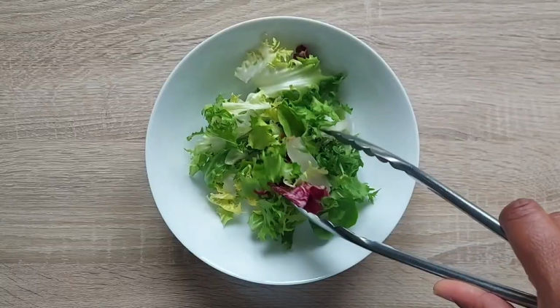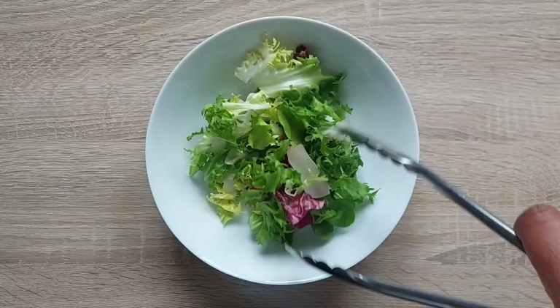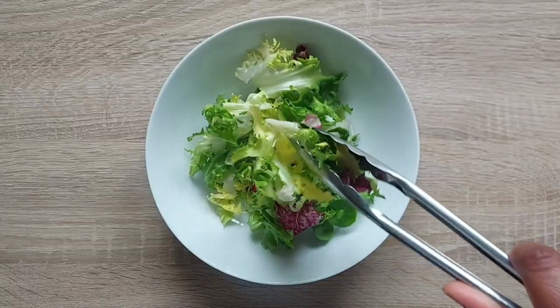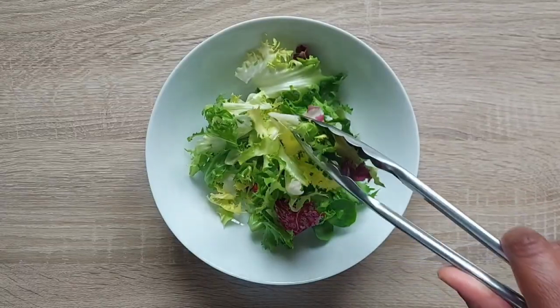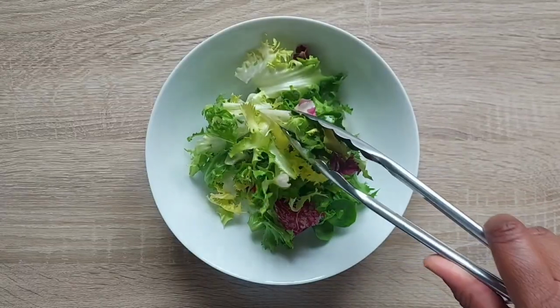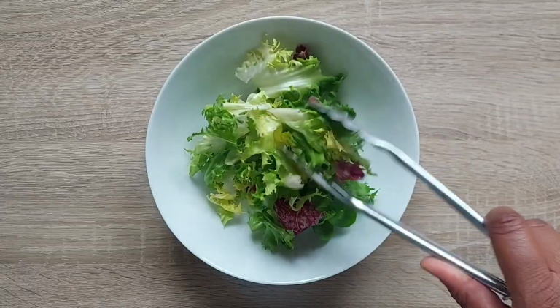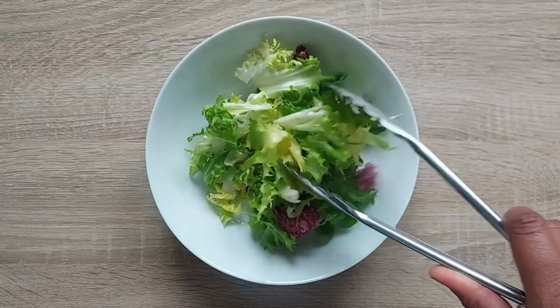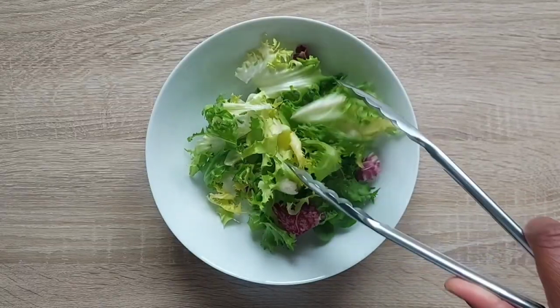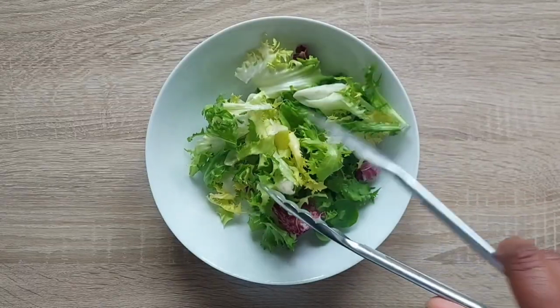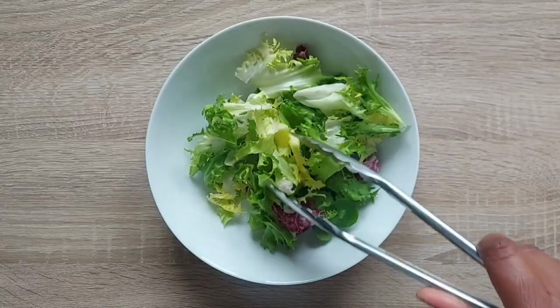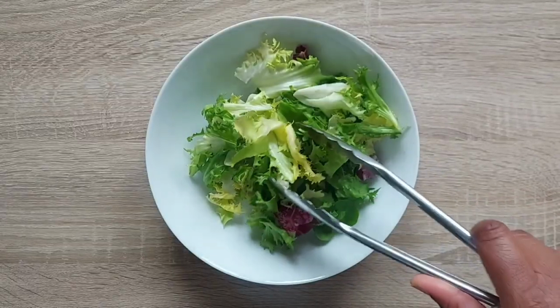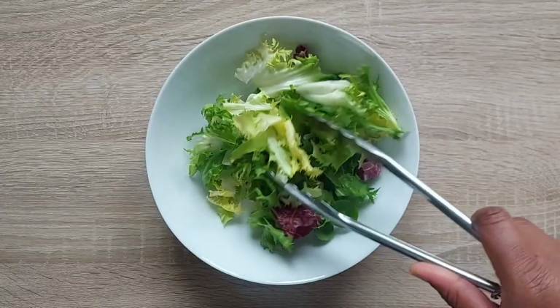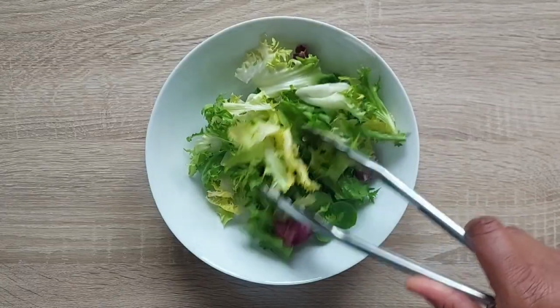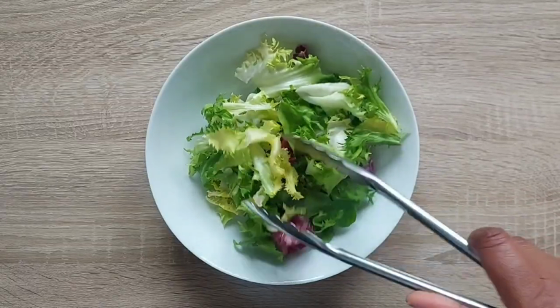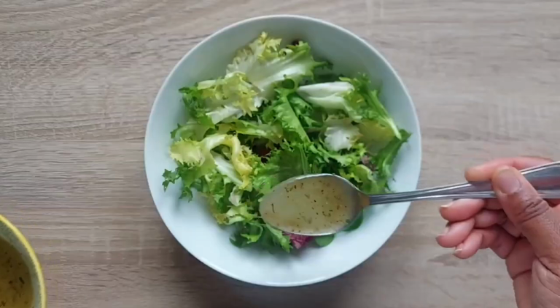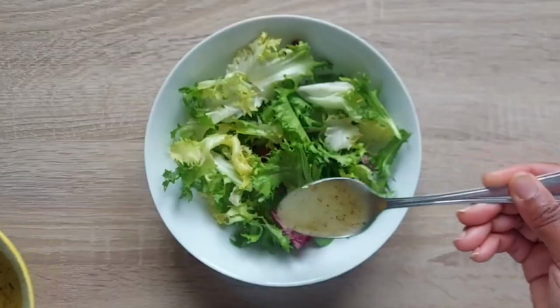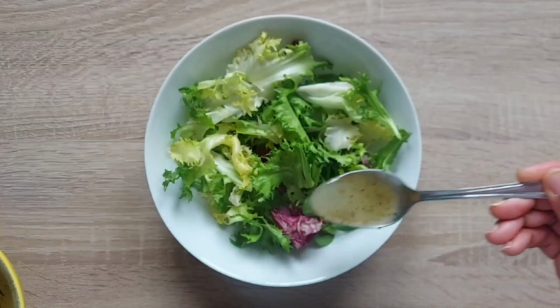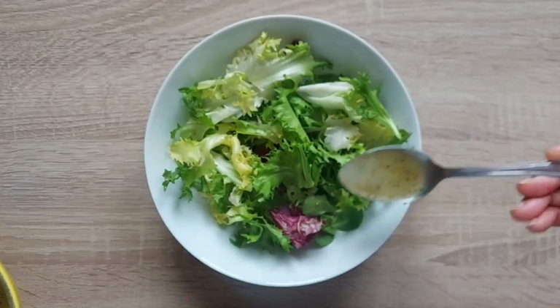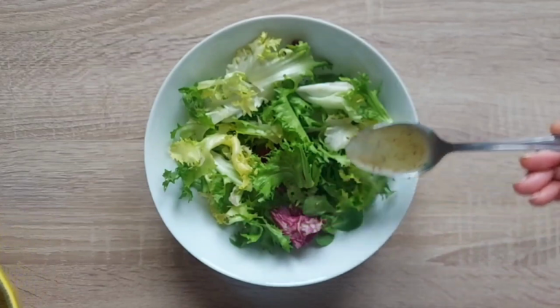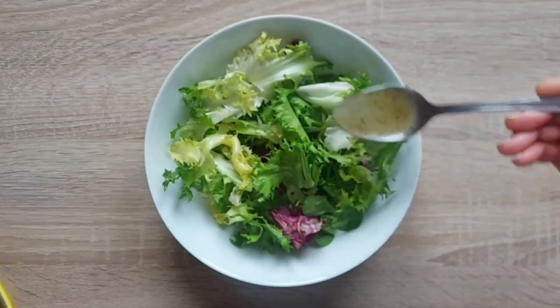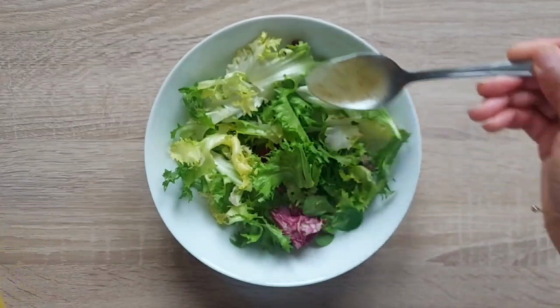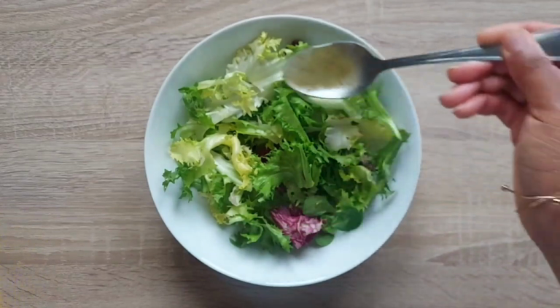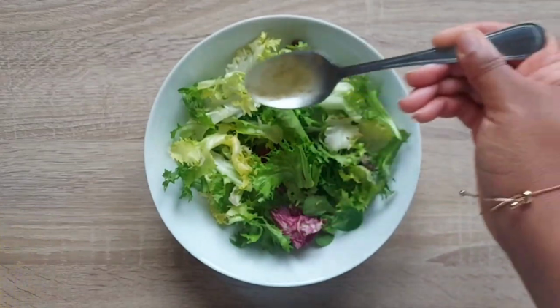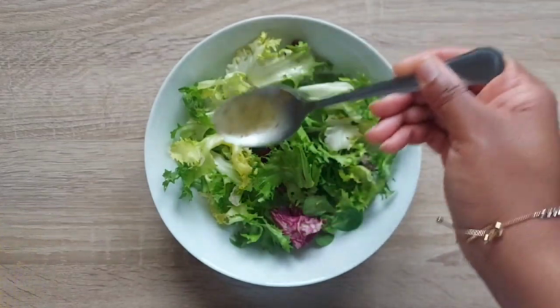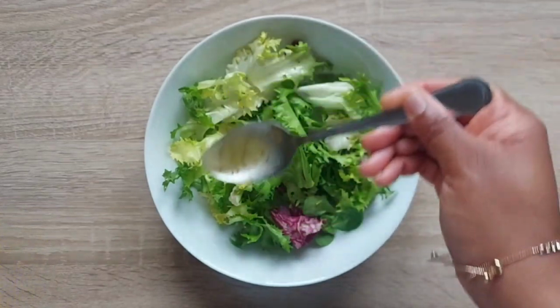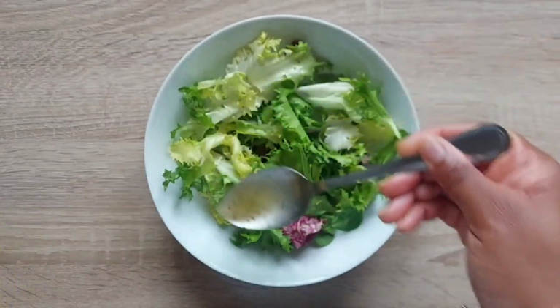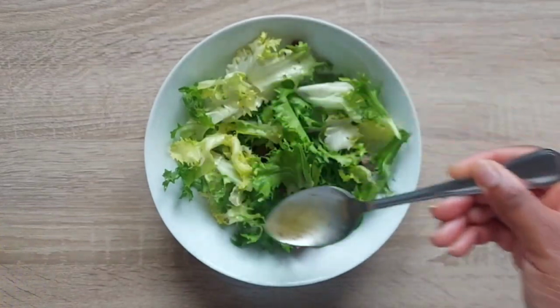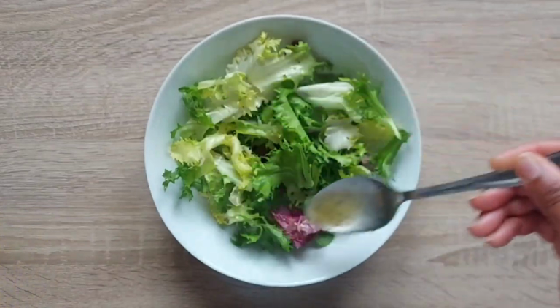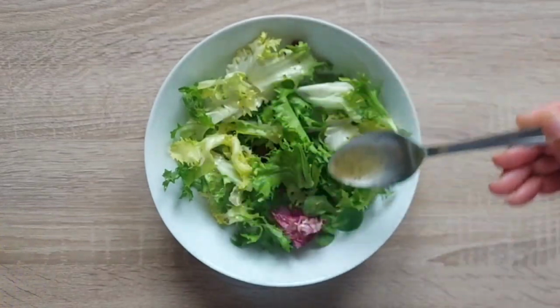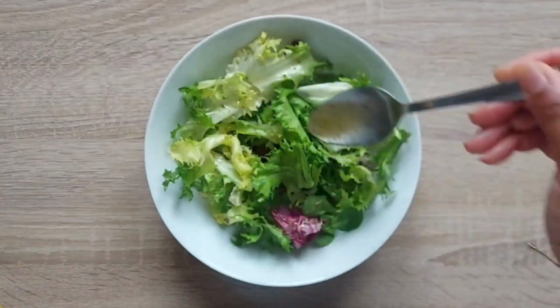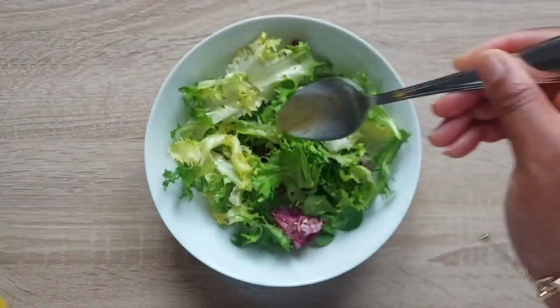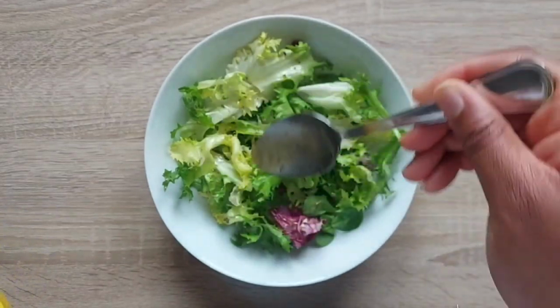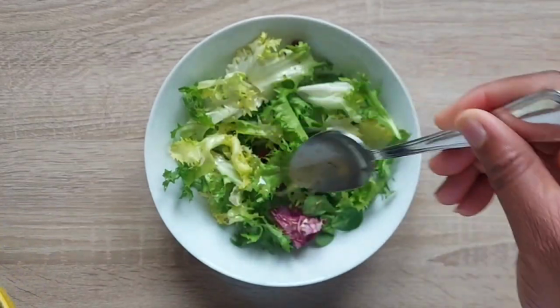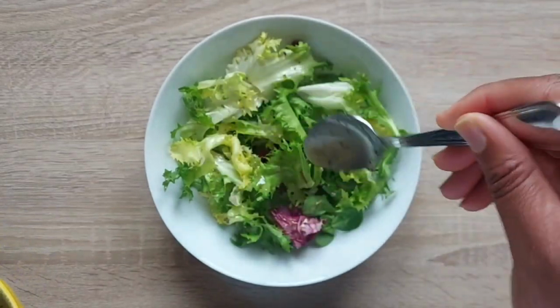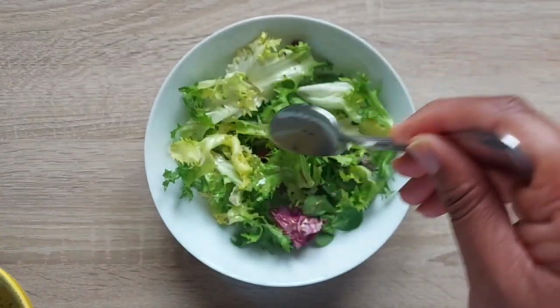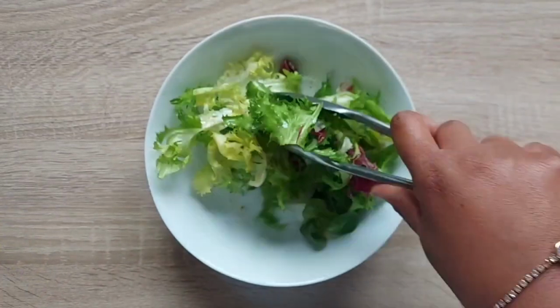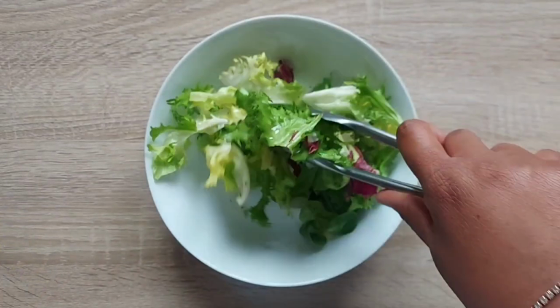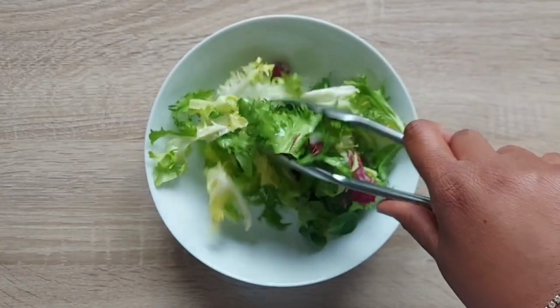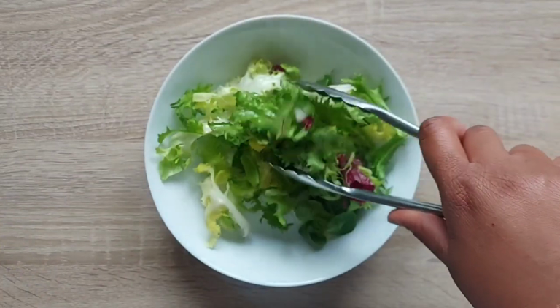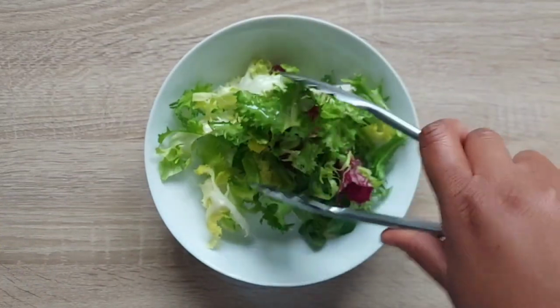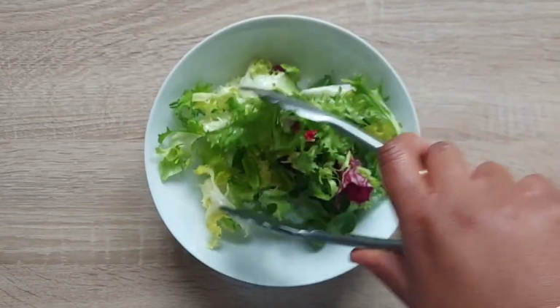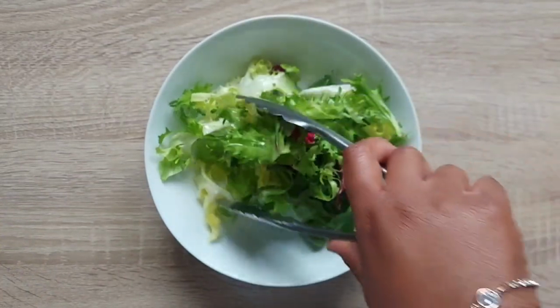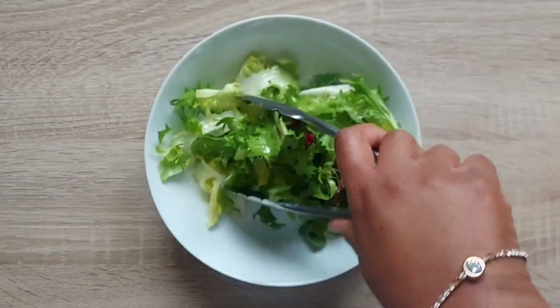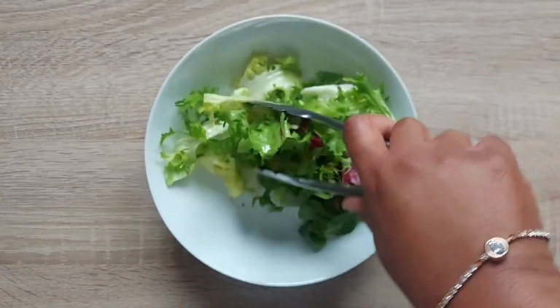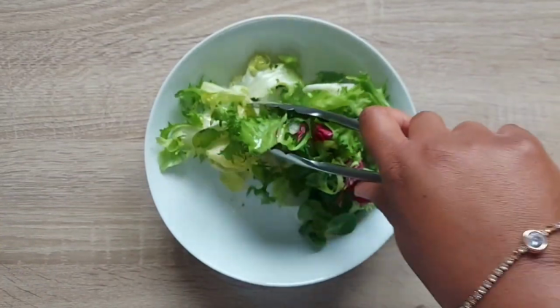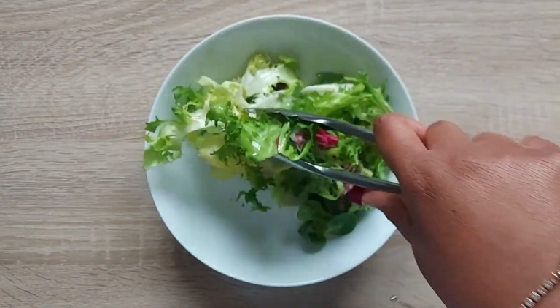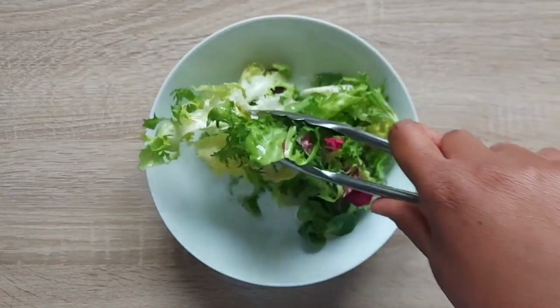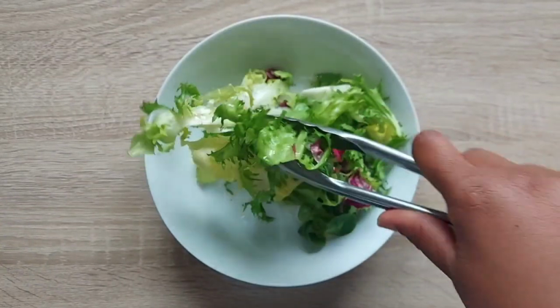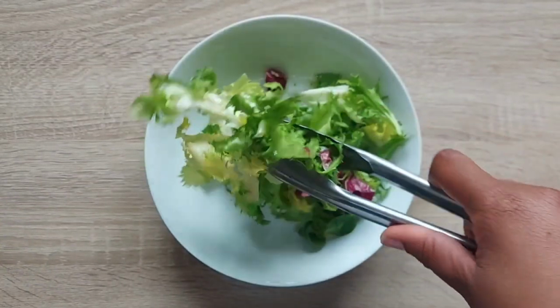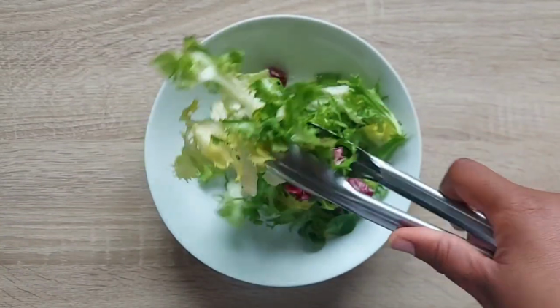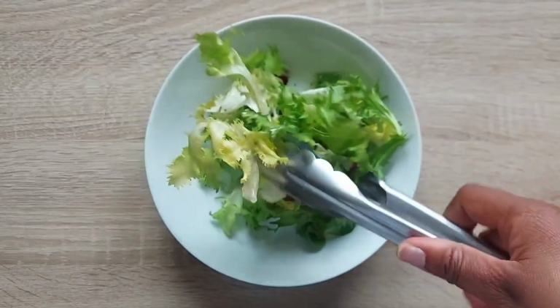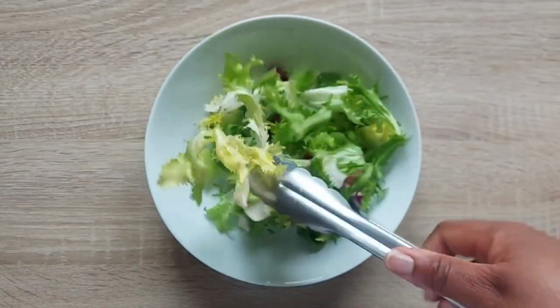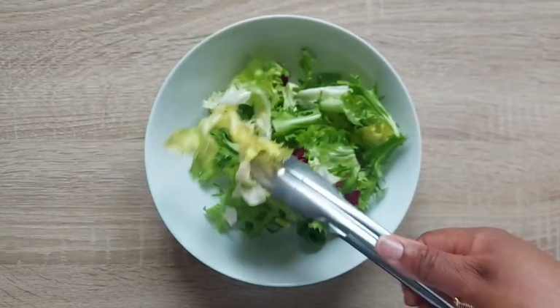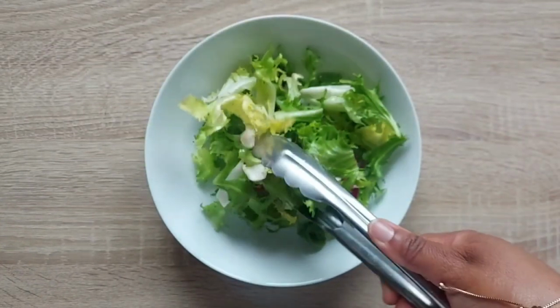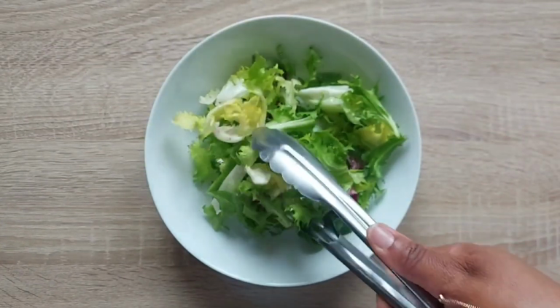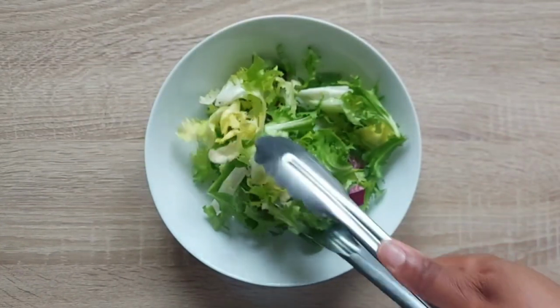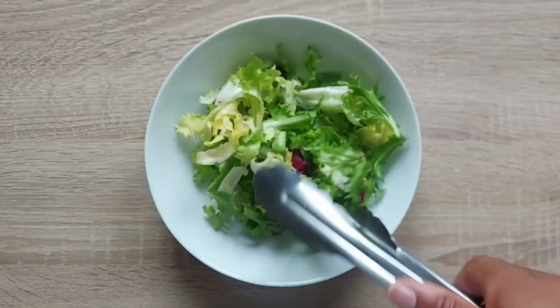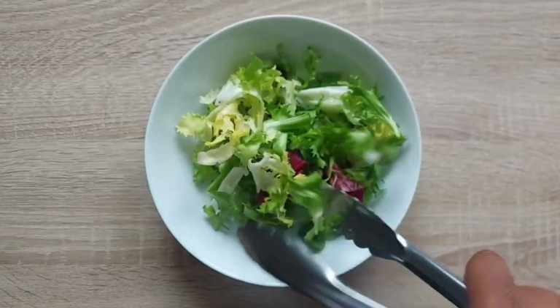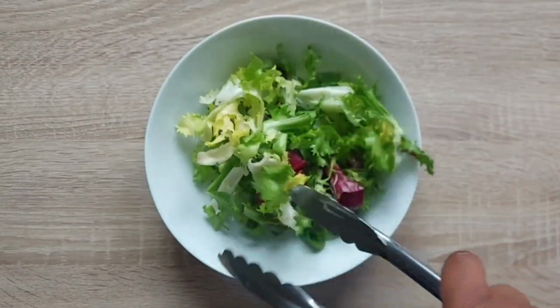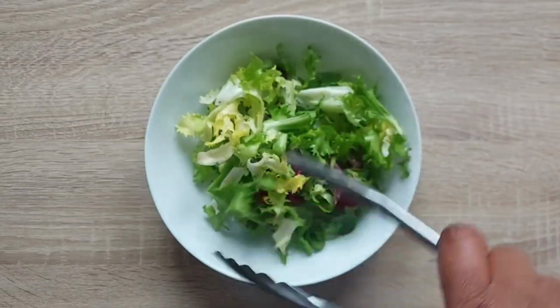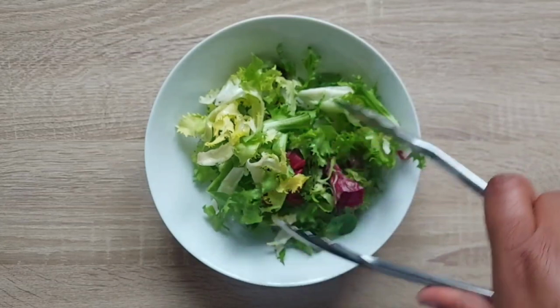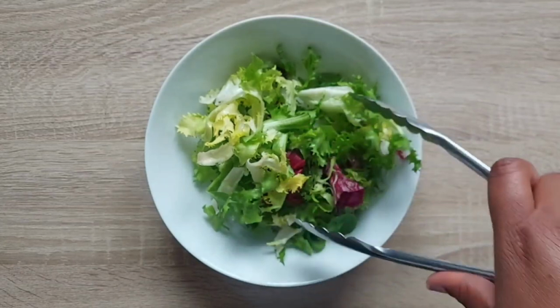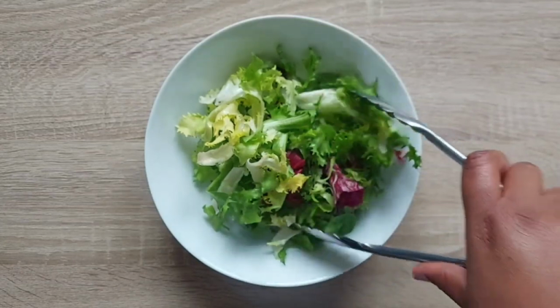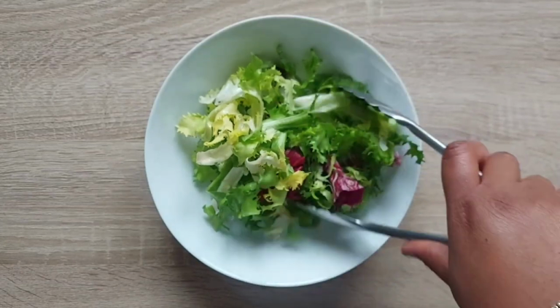Then you're going to add your mixed leaves and drizzle on your dressing, then give it a good toss so that all the leaves are covered.